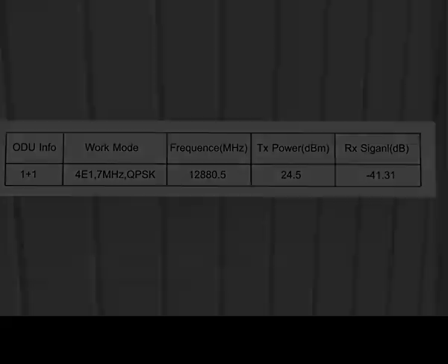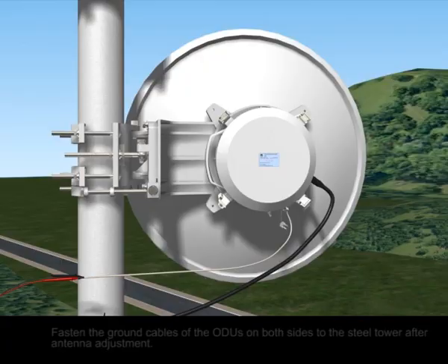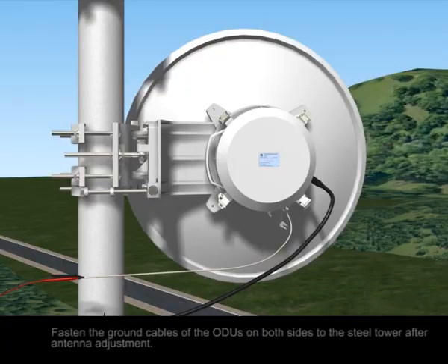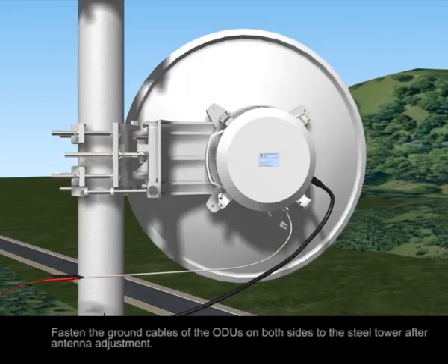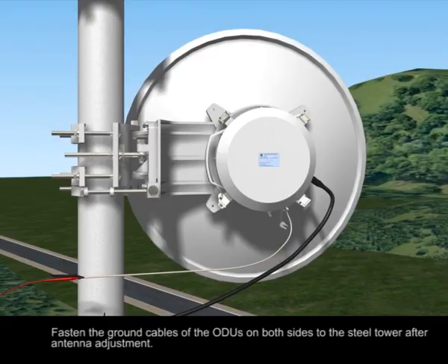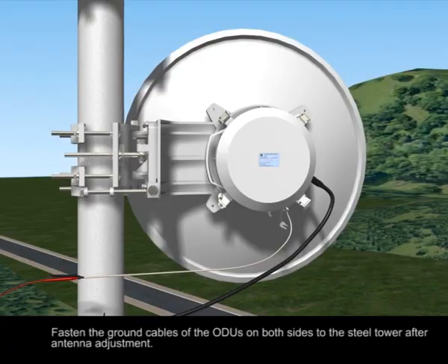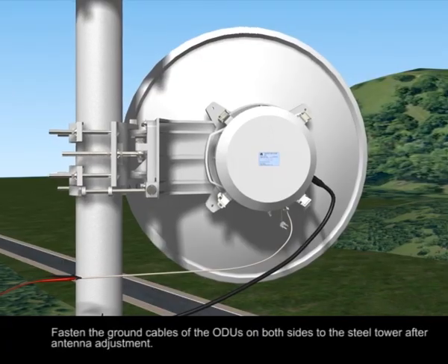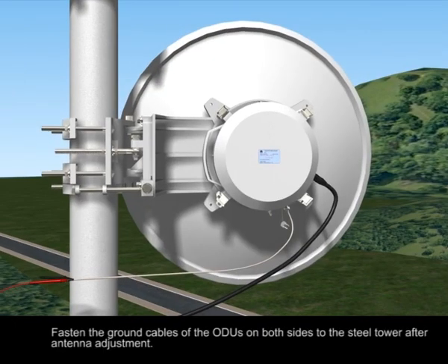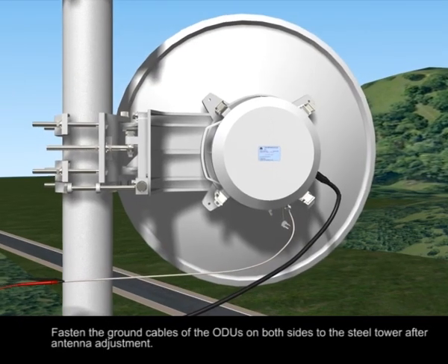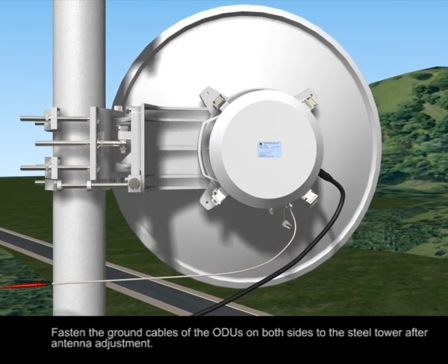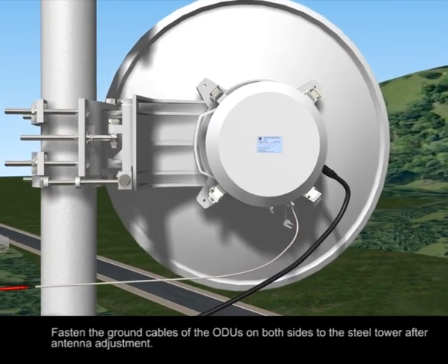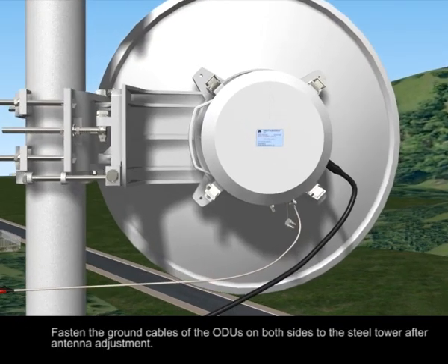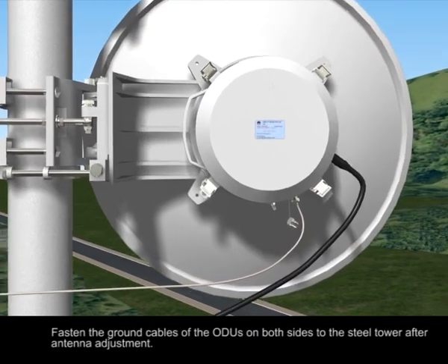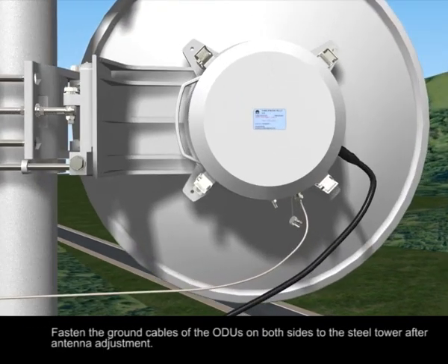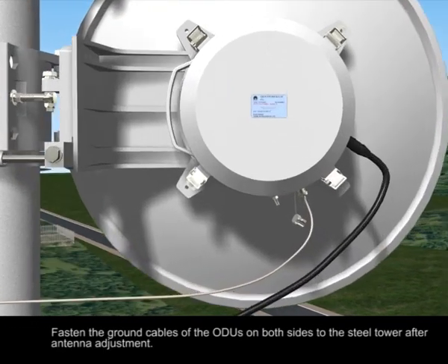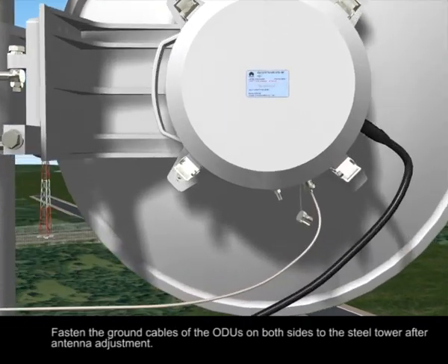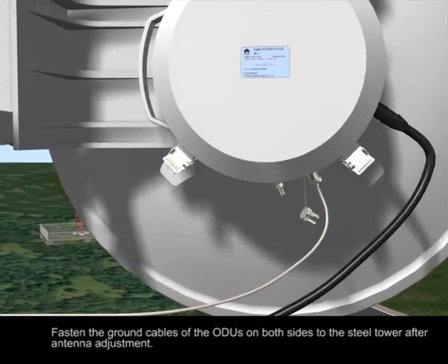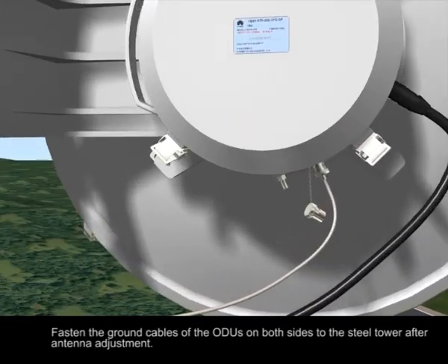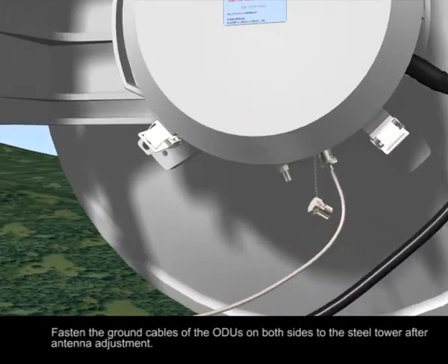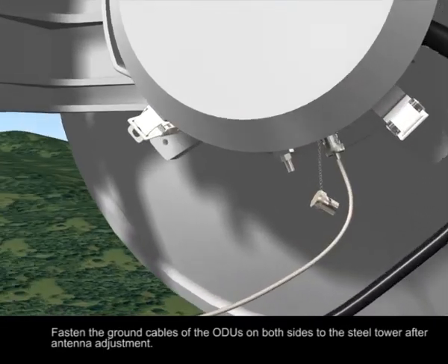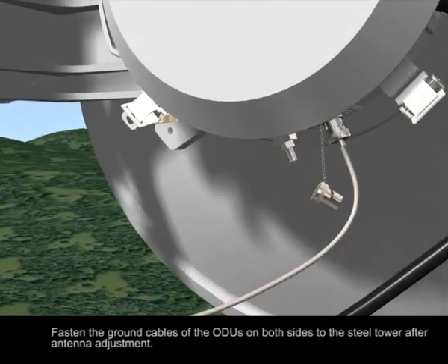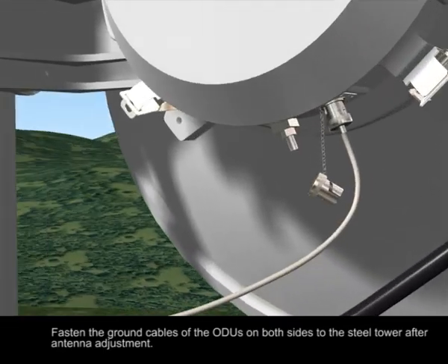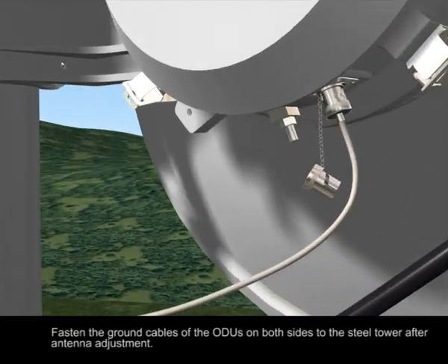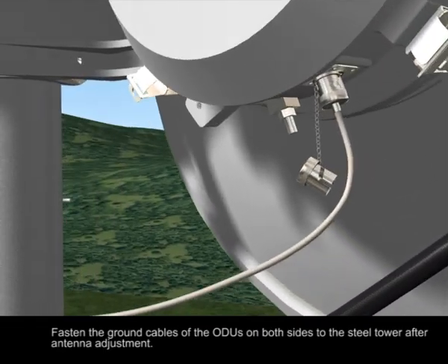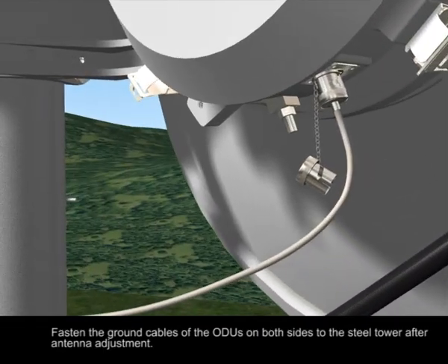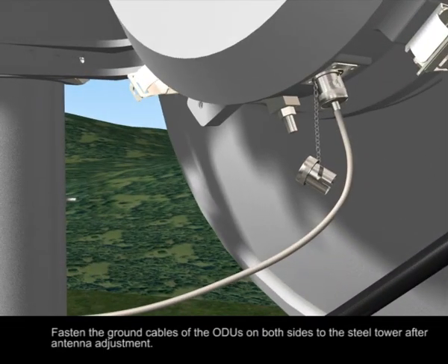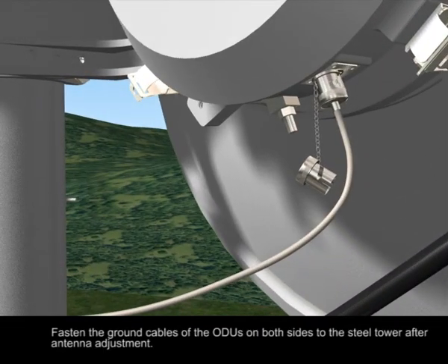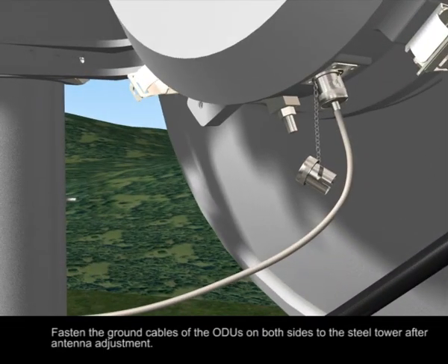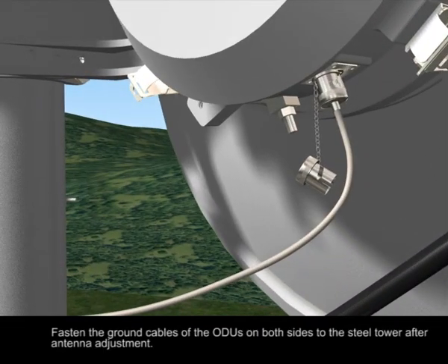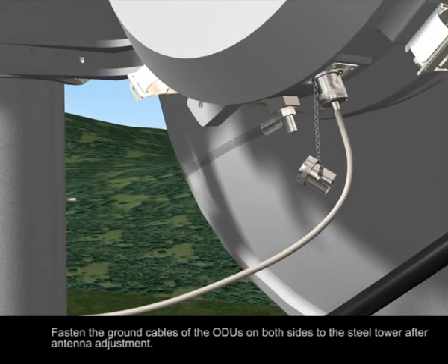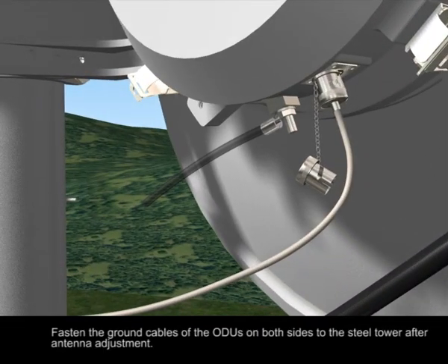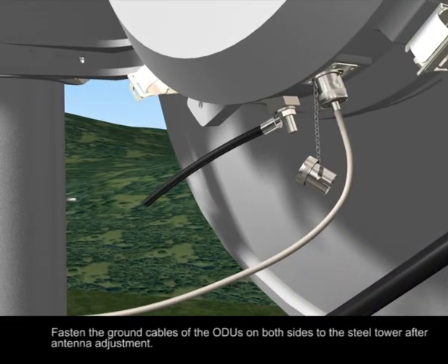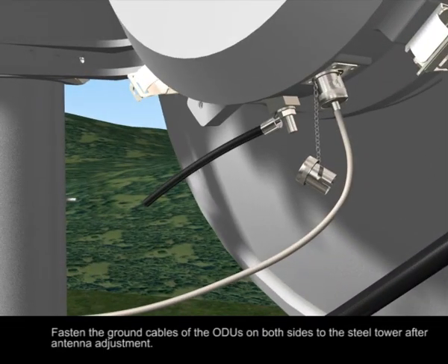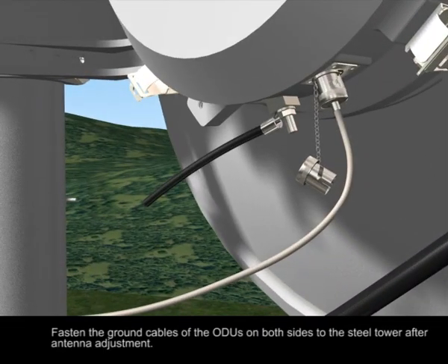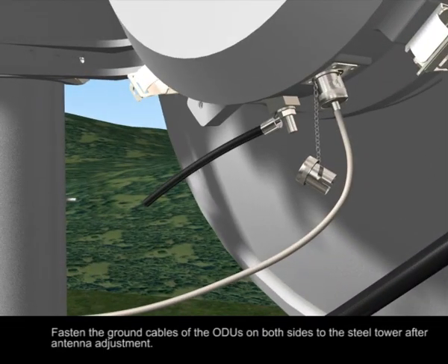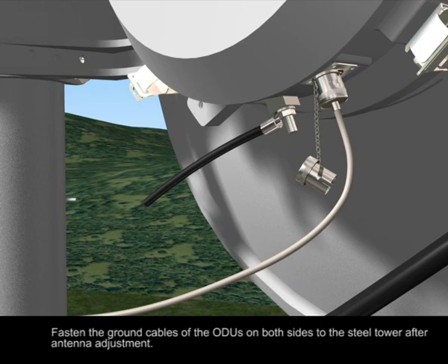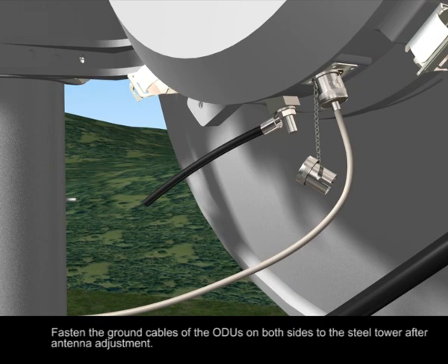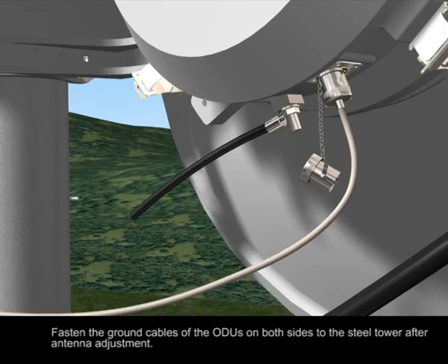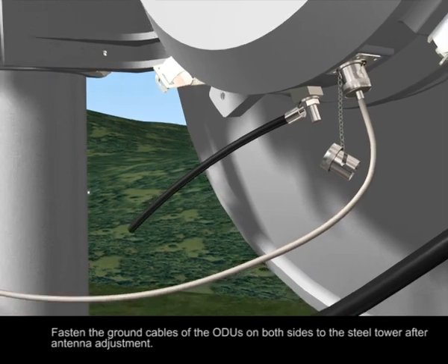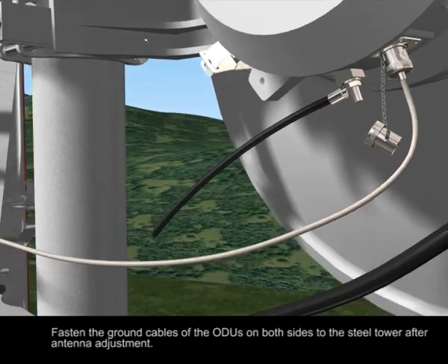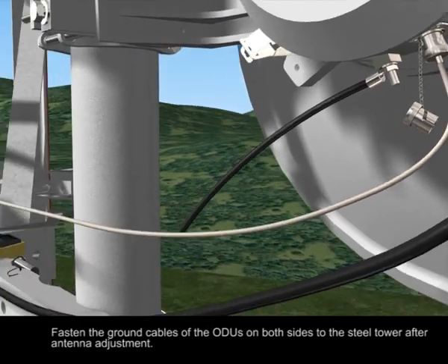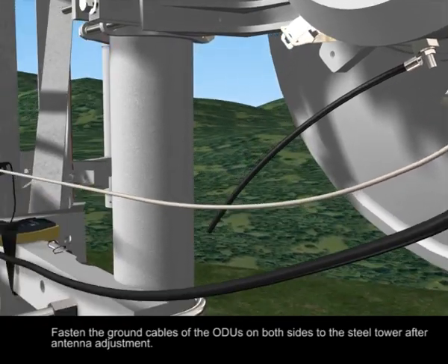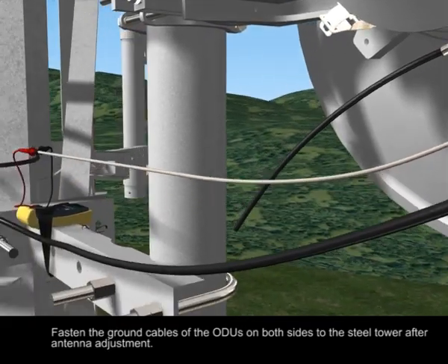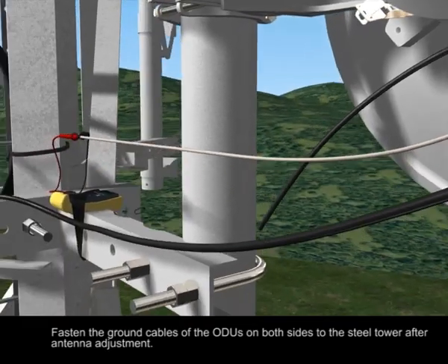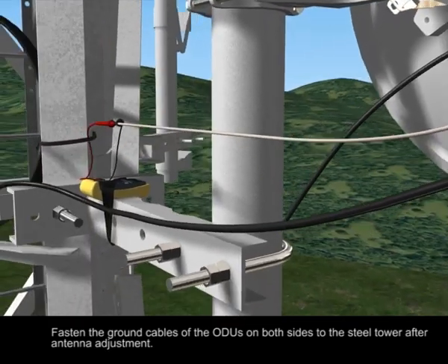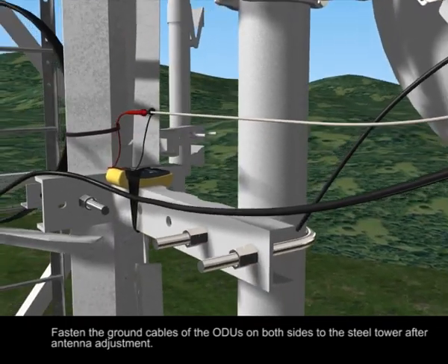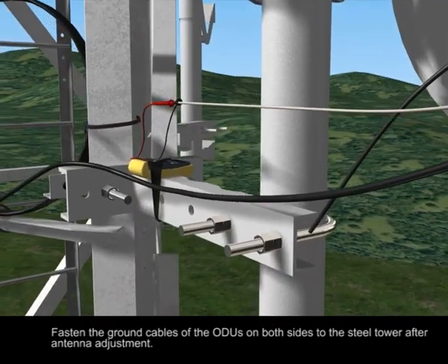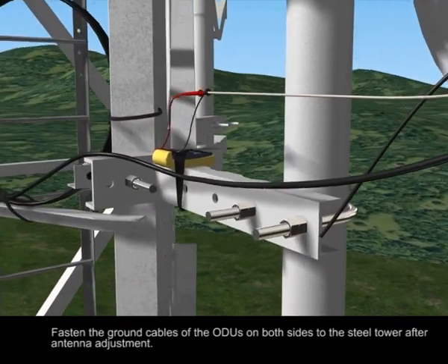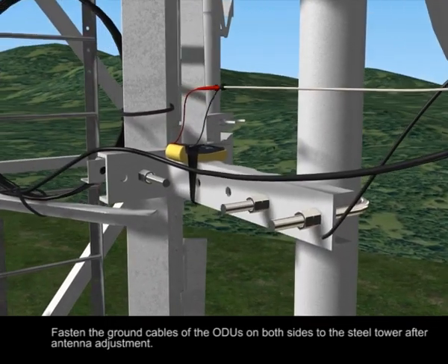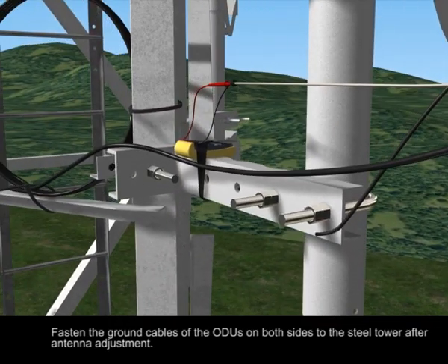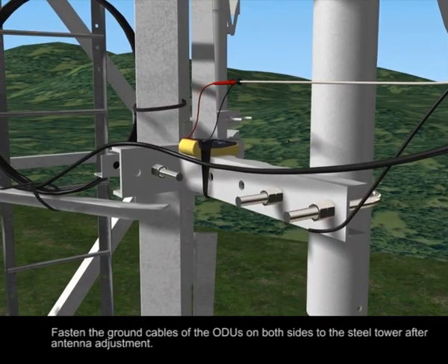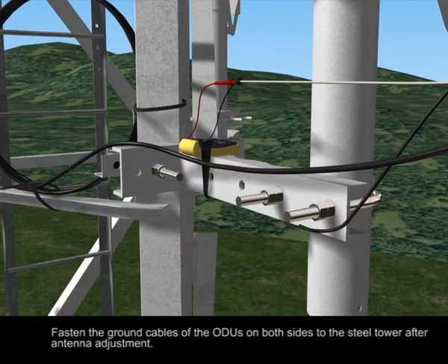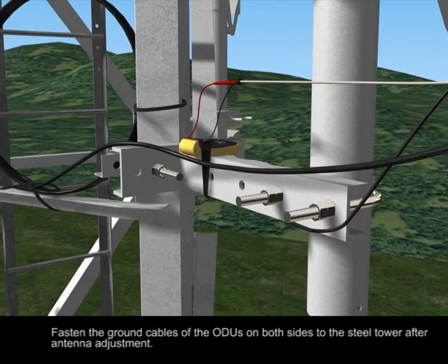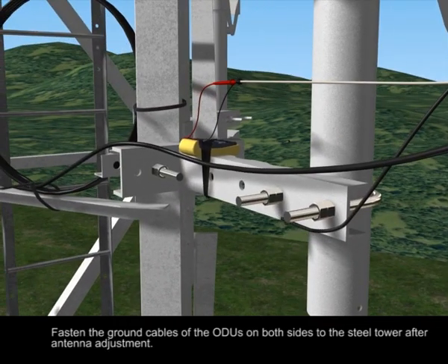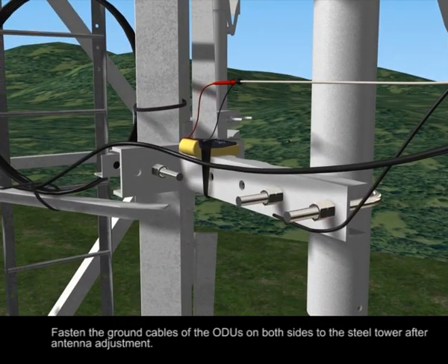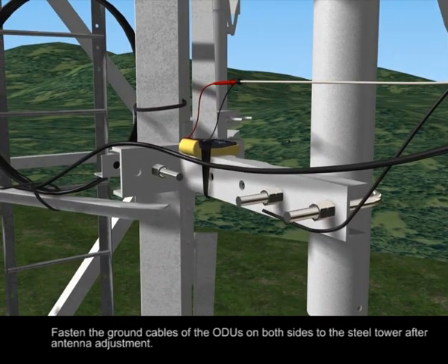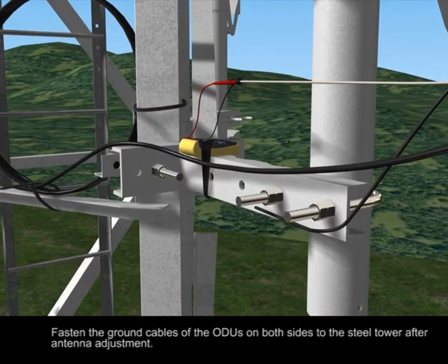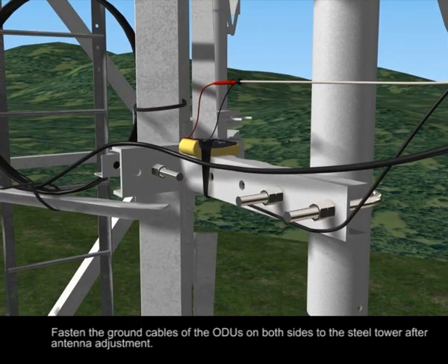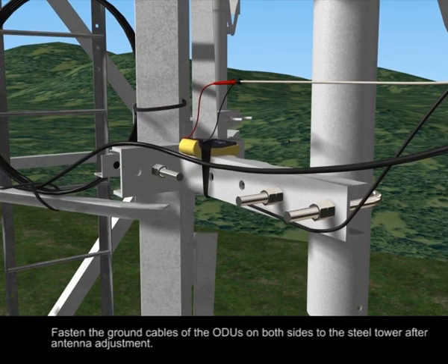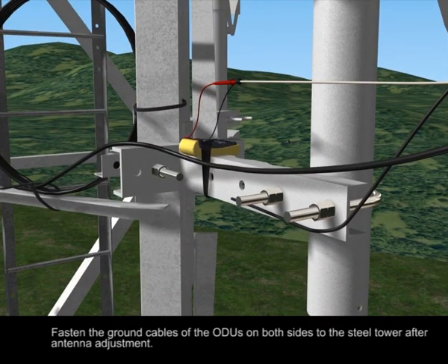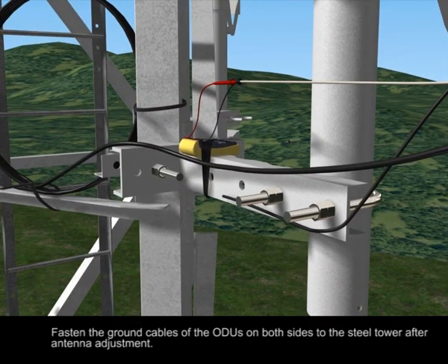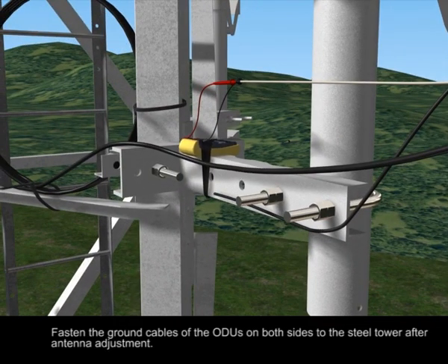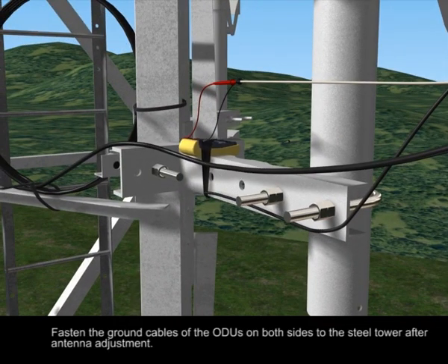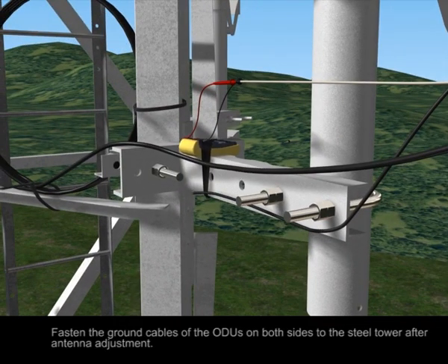After antenna adjustment, fasten the ground cables of the ODUs on both sides to the steel tower.